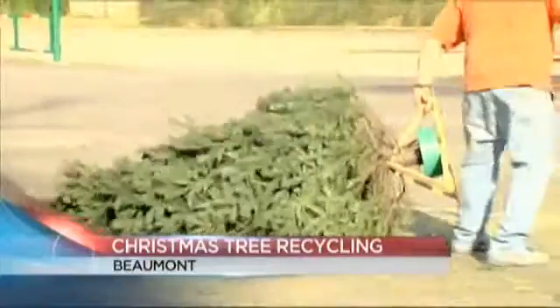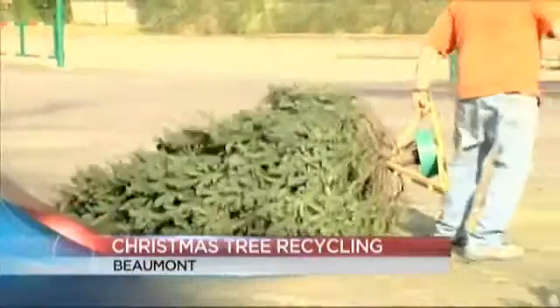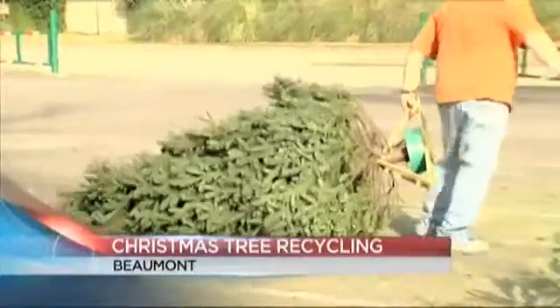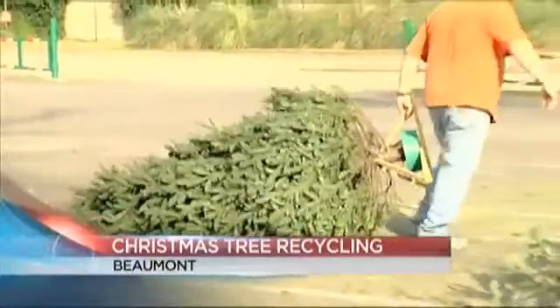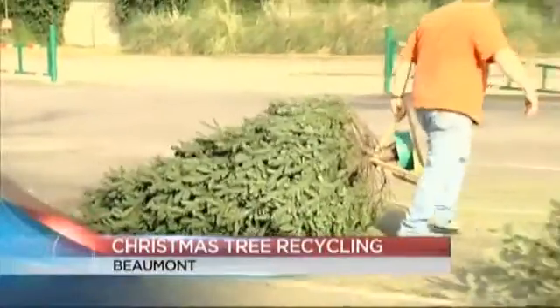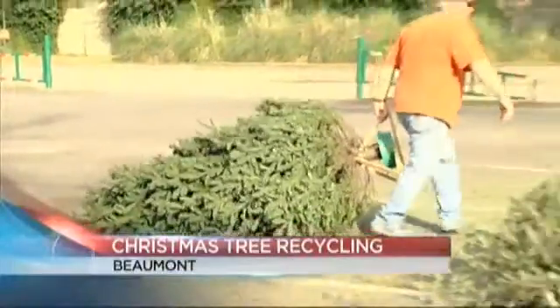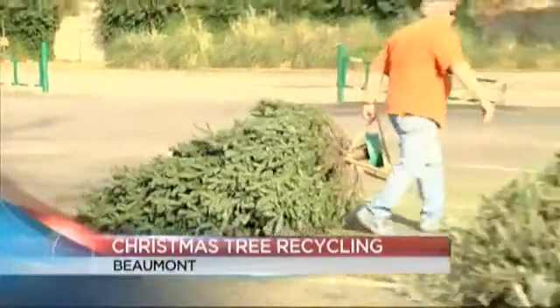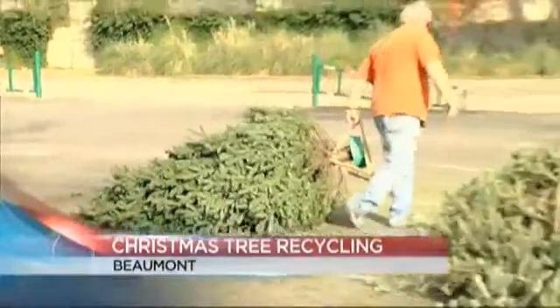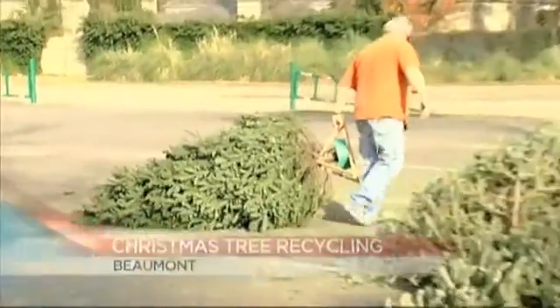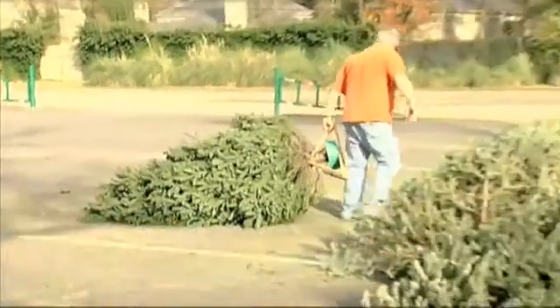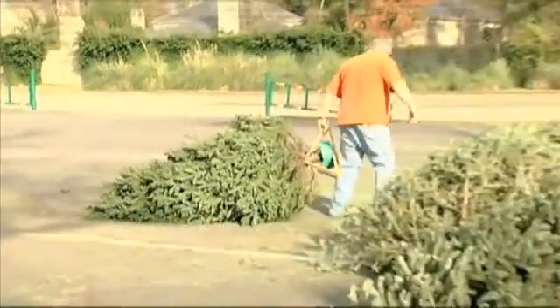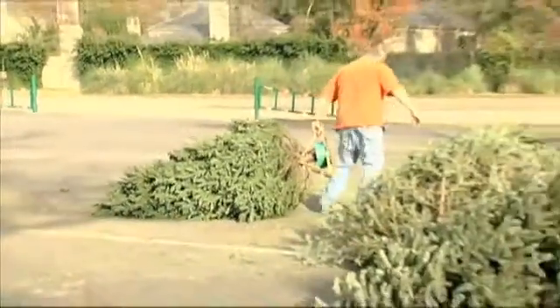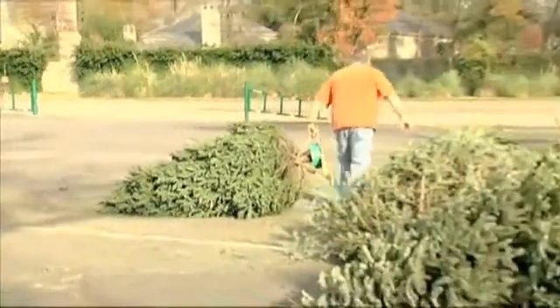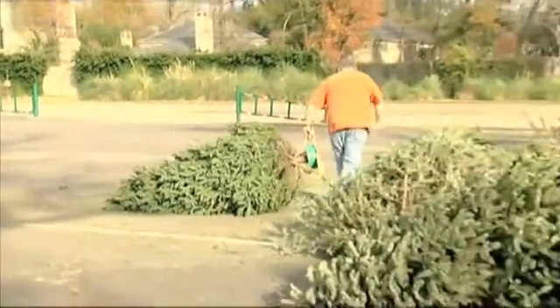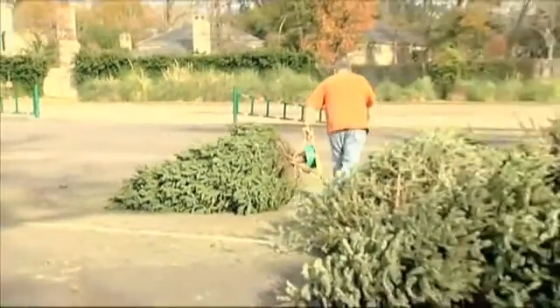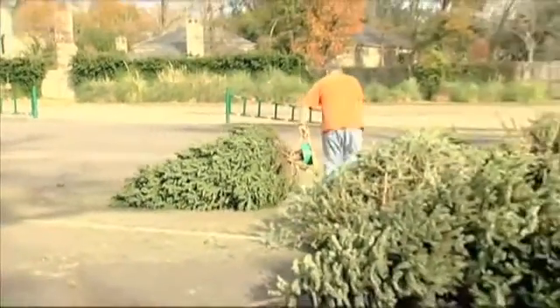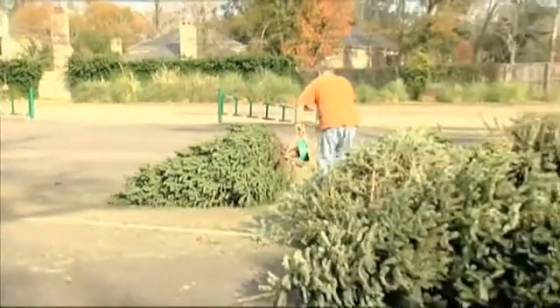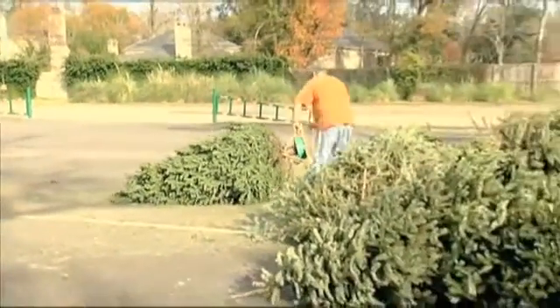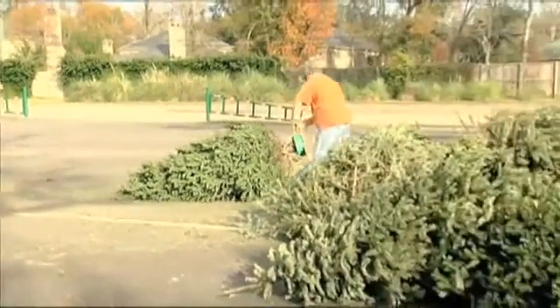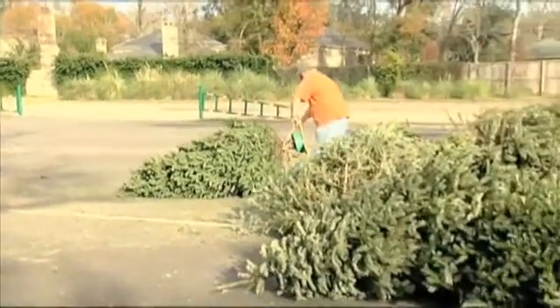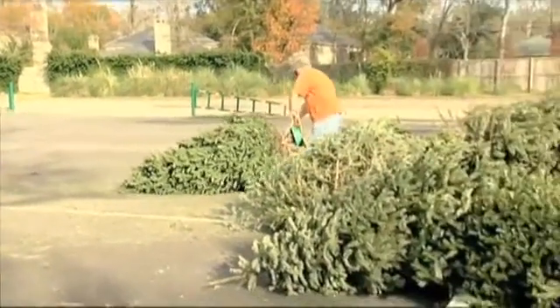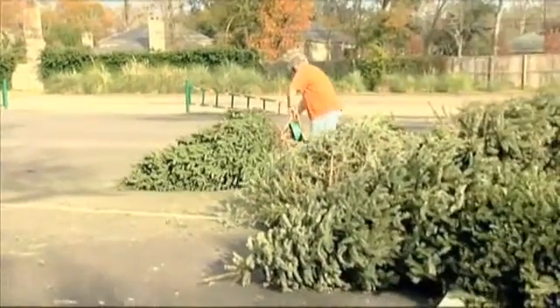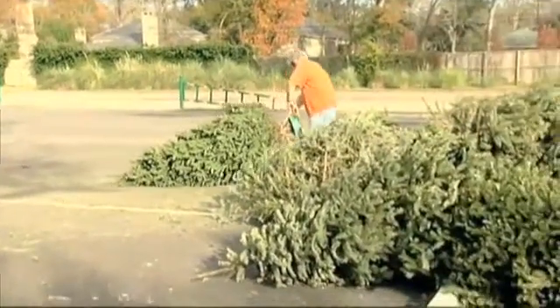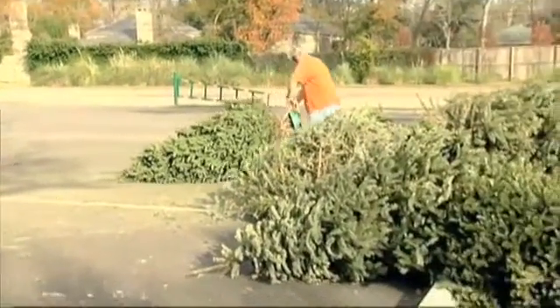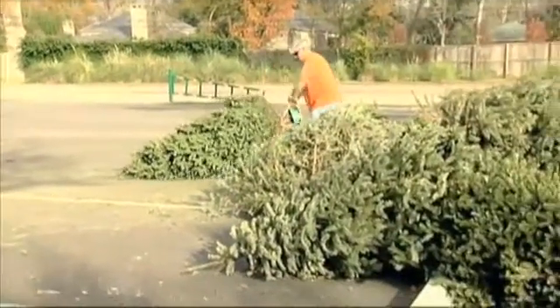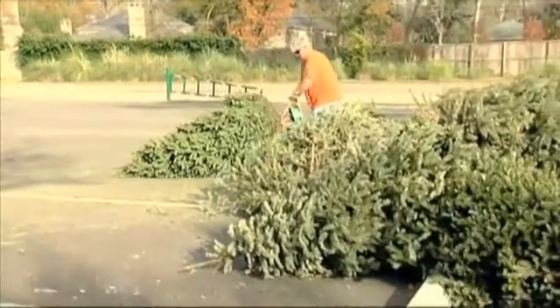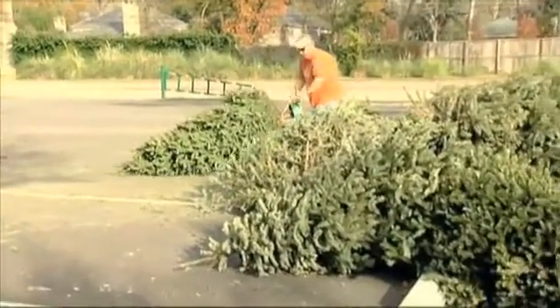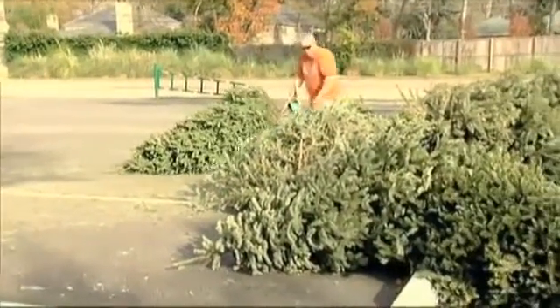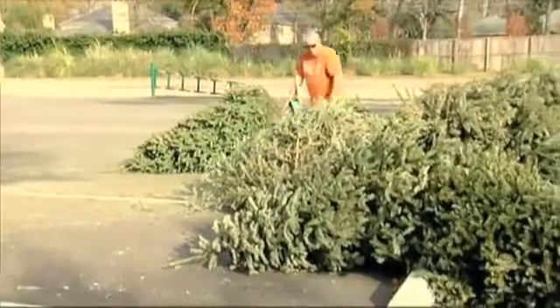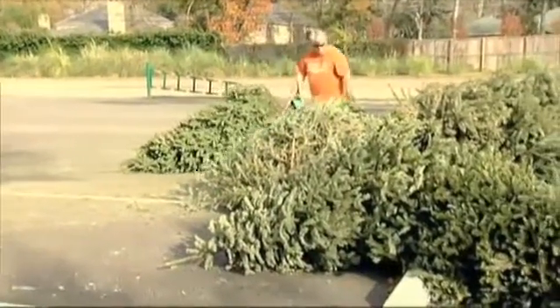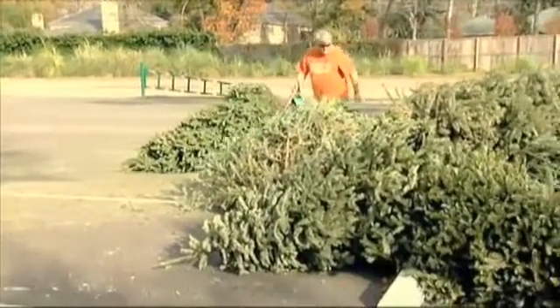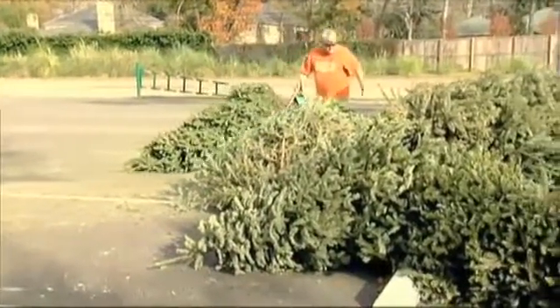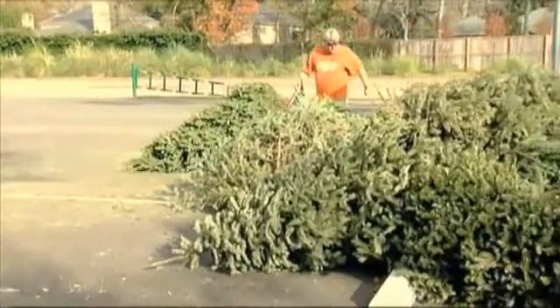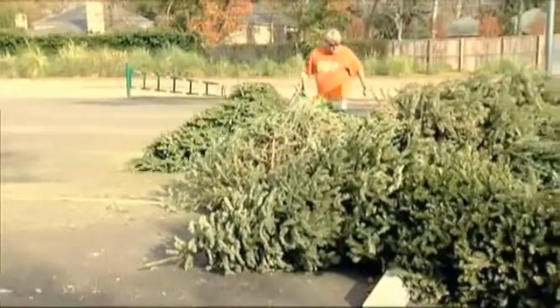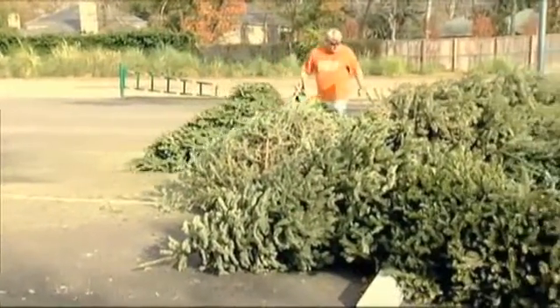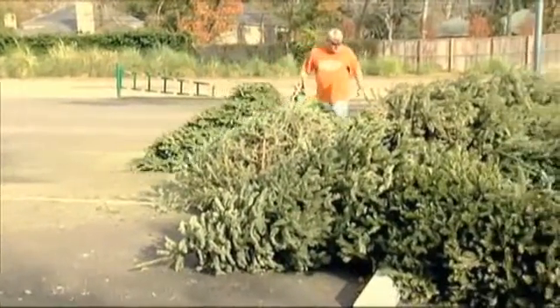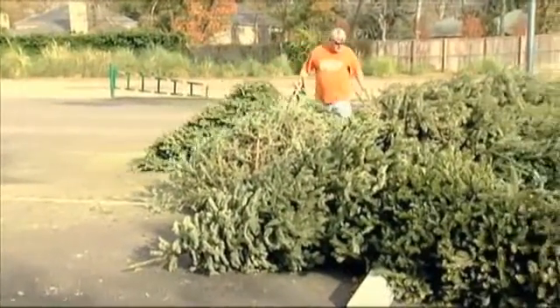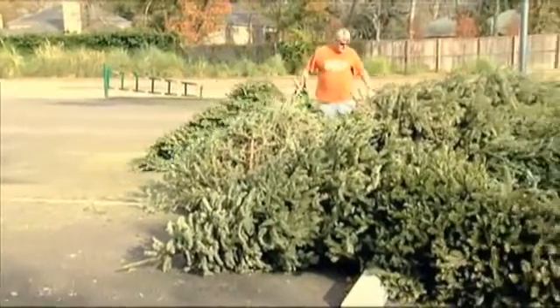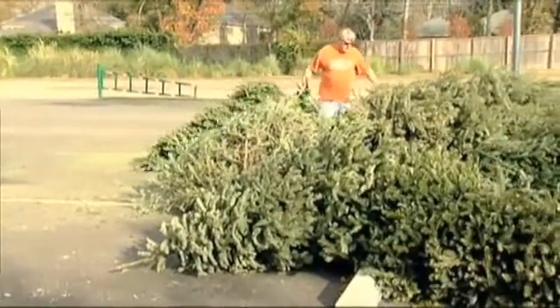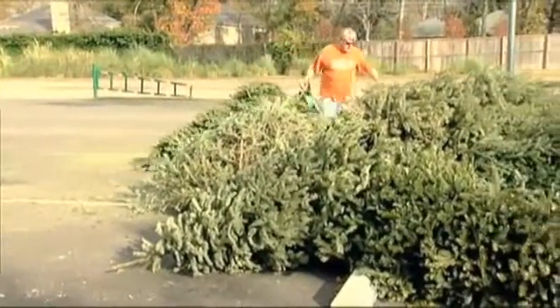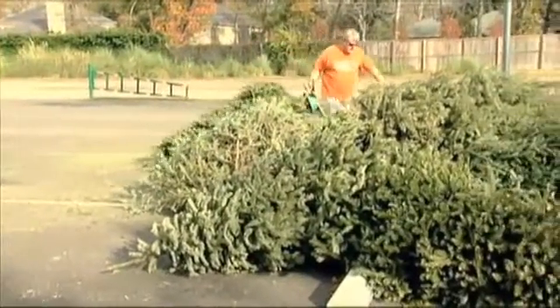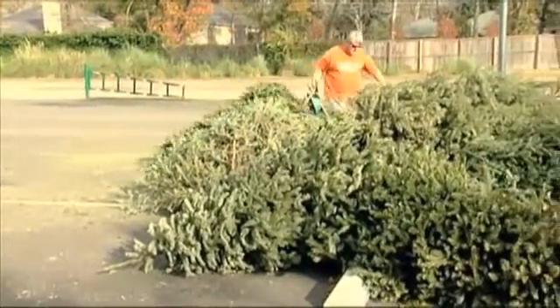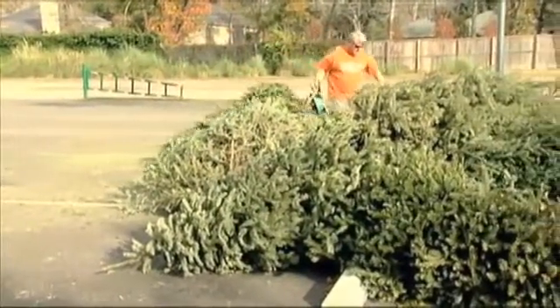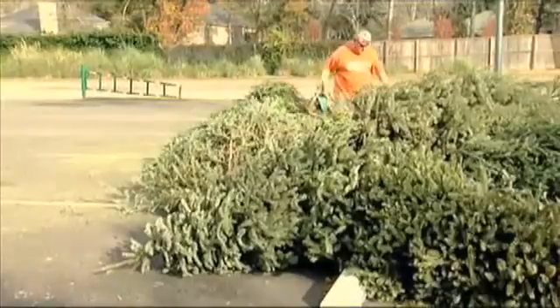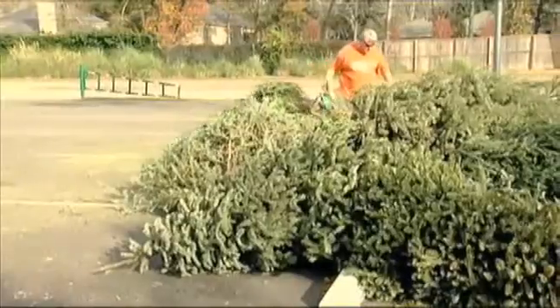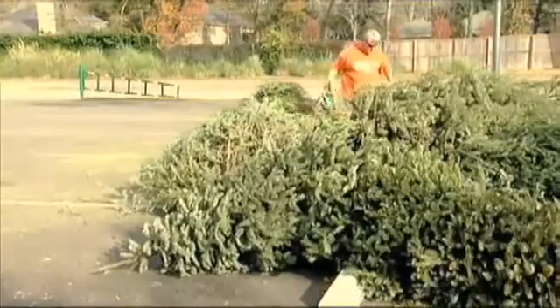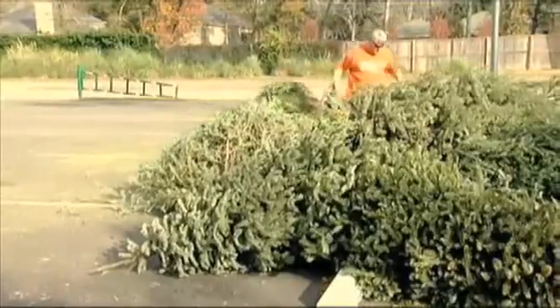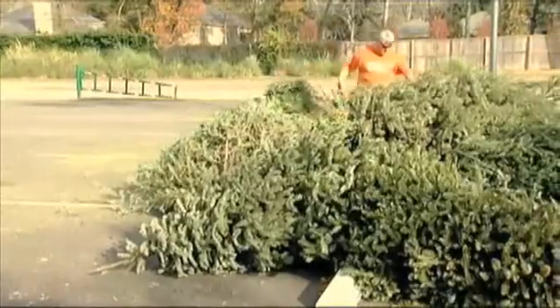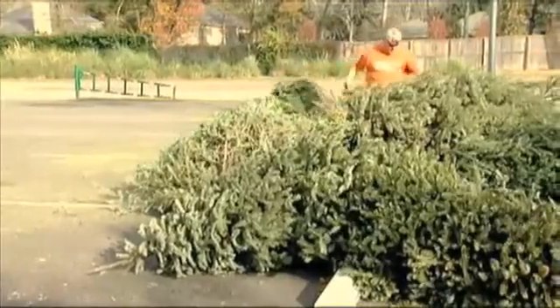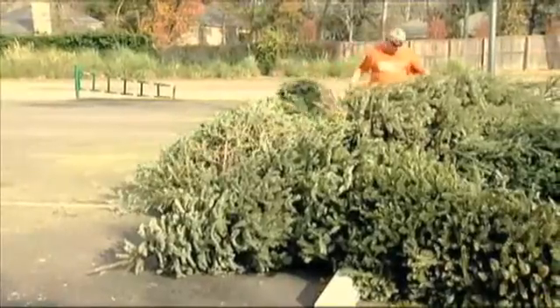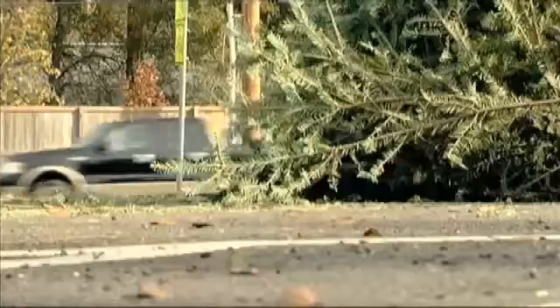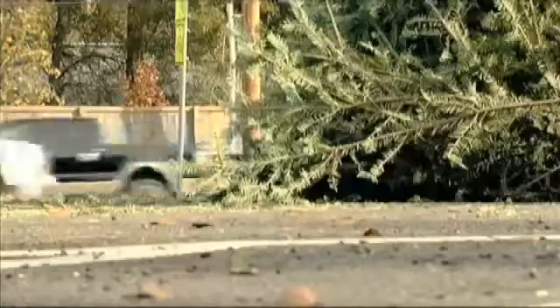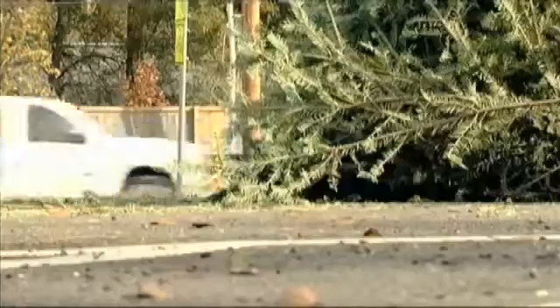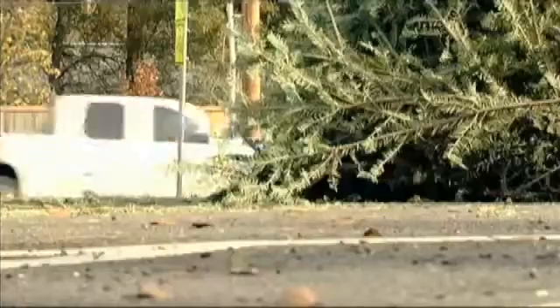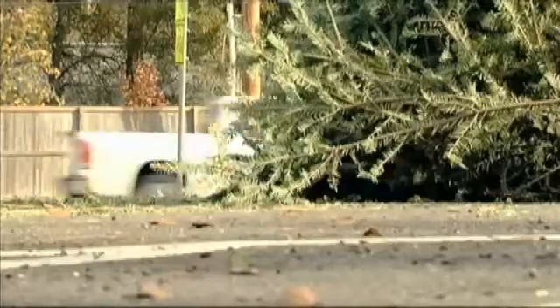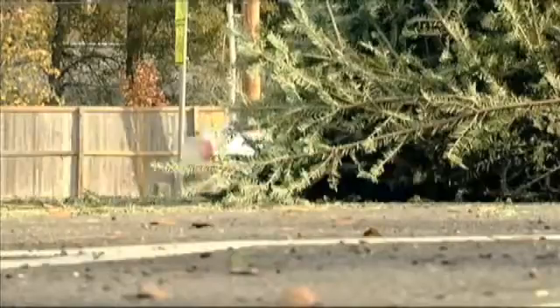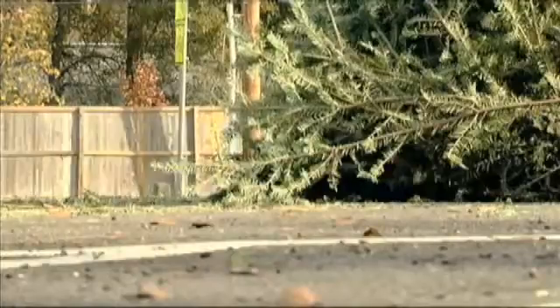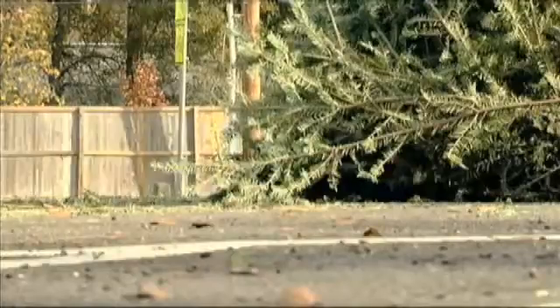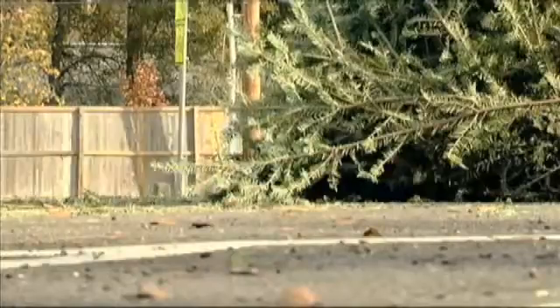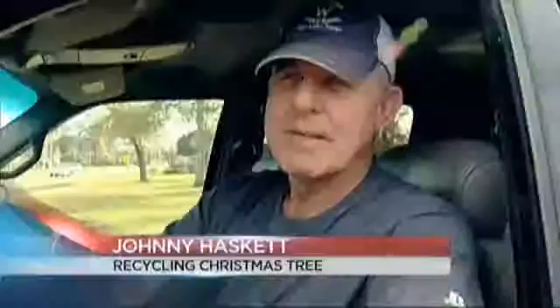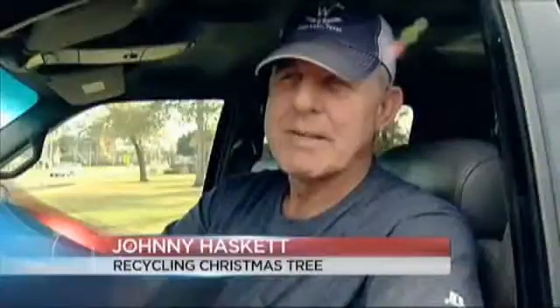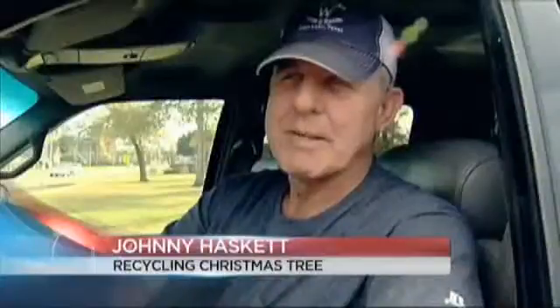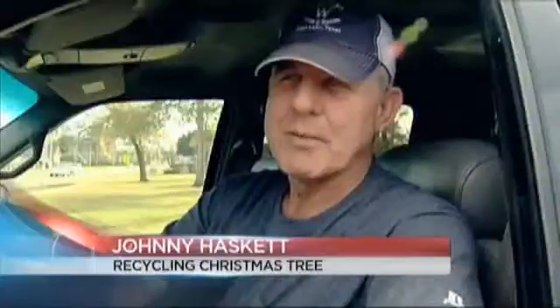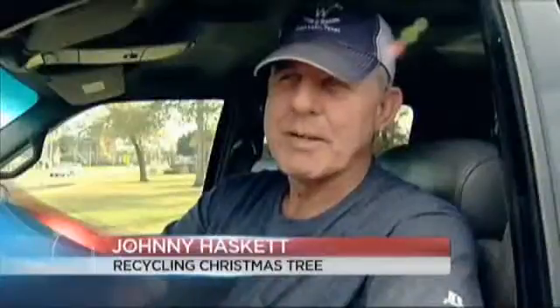People can pick up the free mulch at the city's landfill on Laughin Road every Saturday between 7 a.m. and 1 p.m.